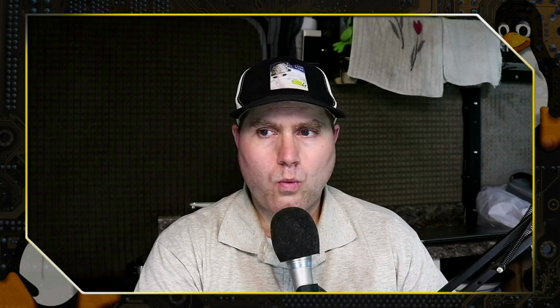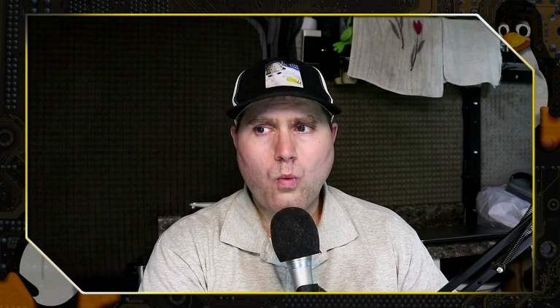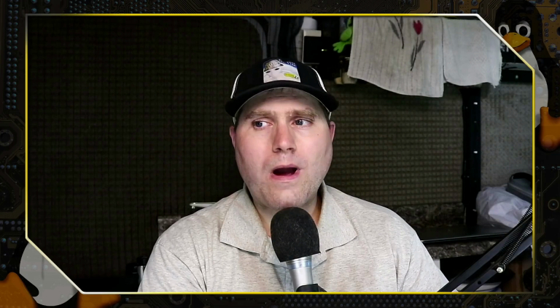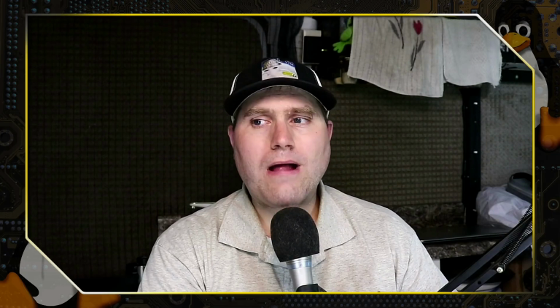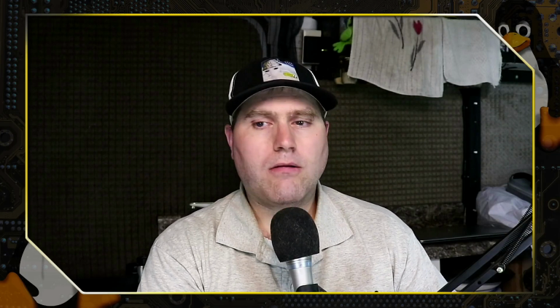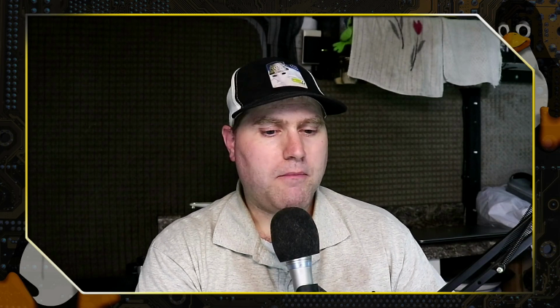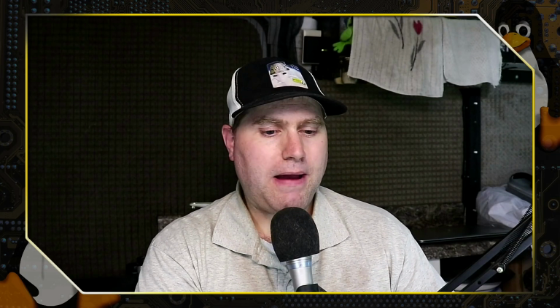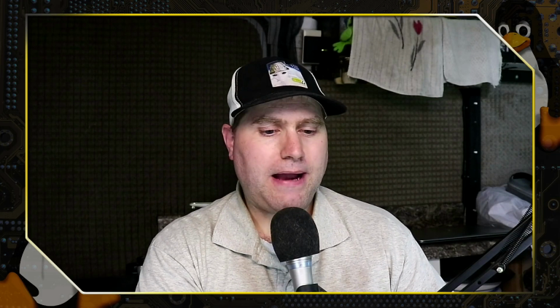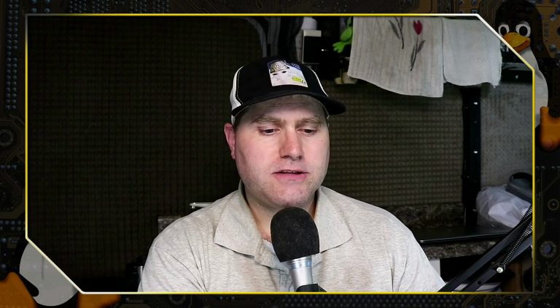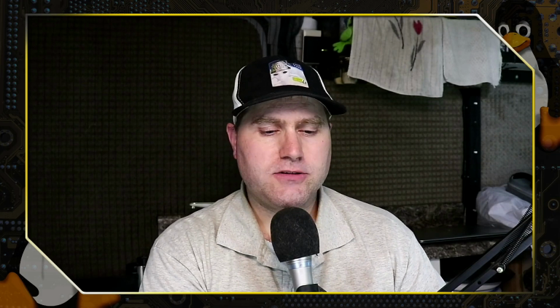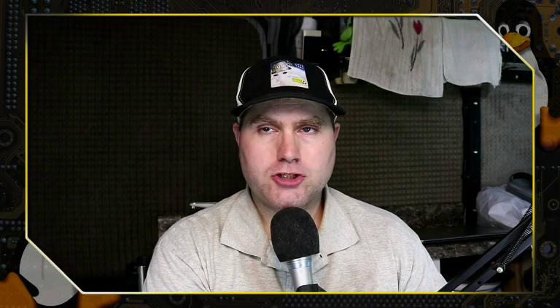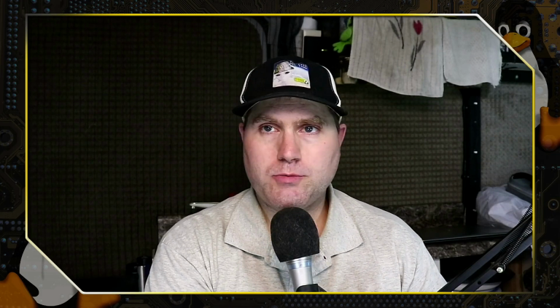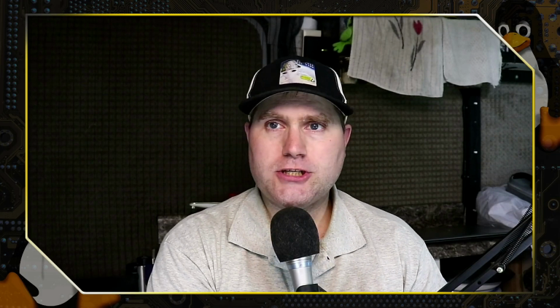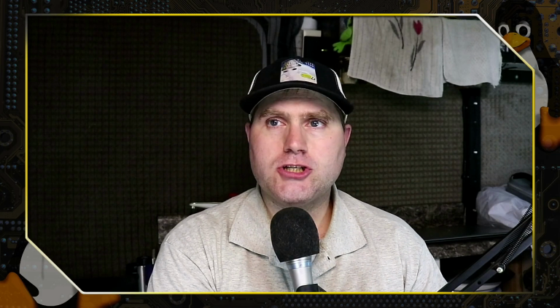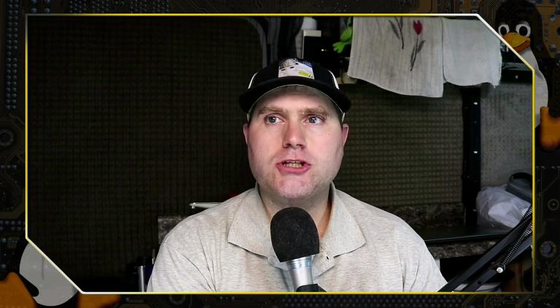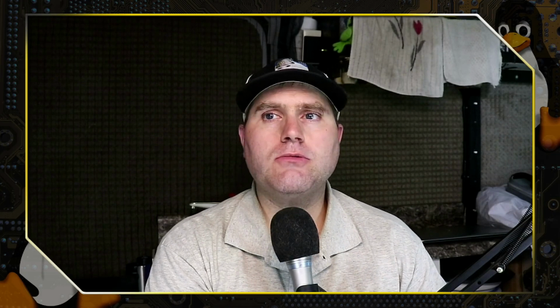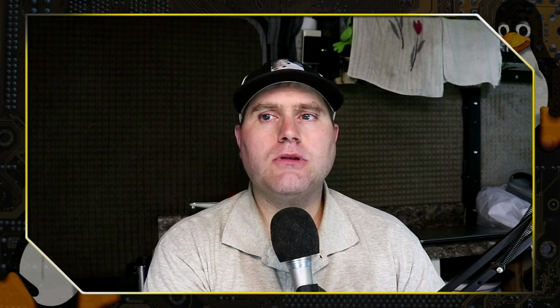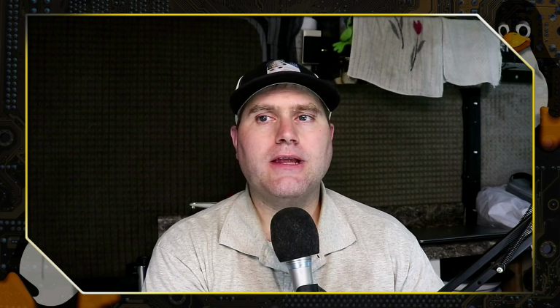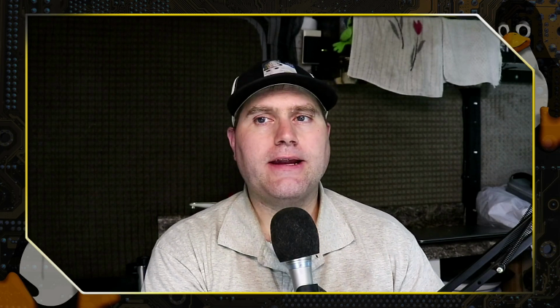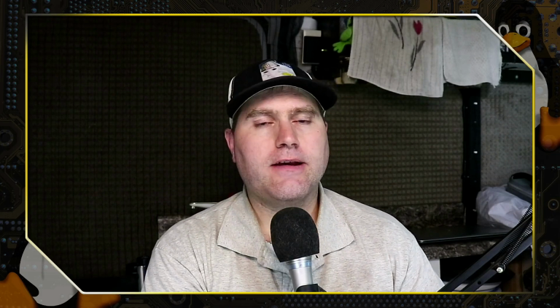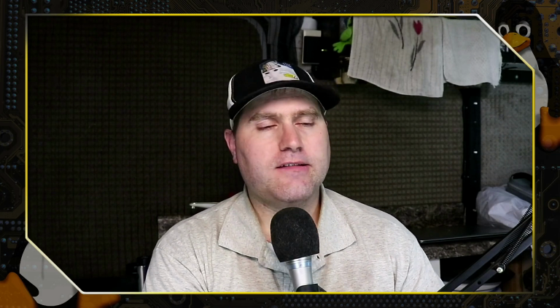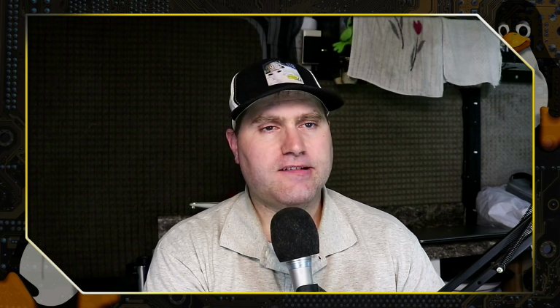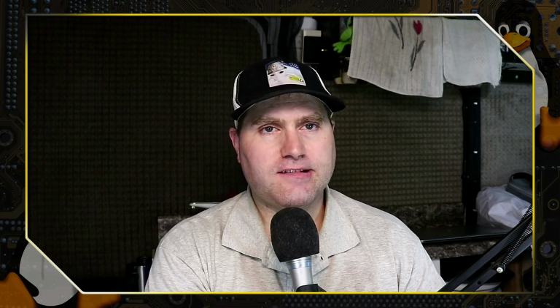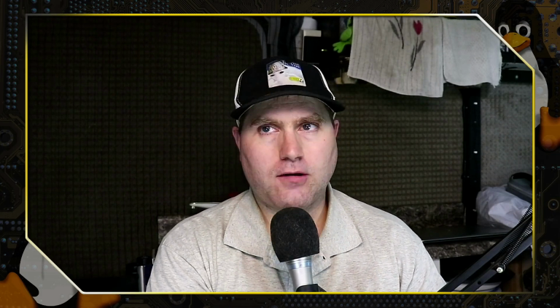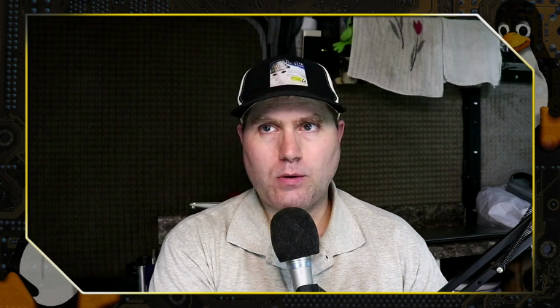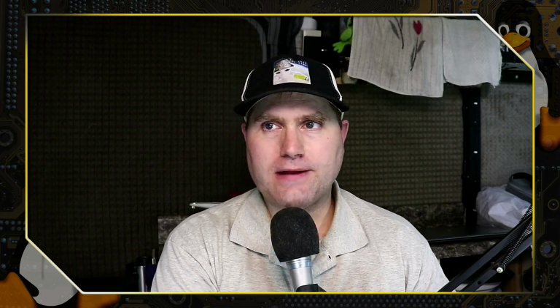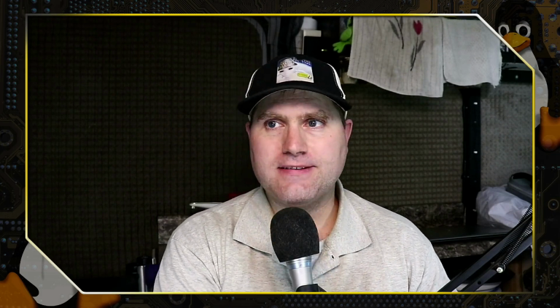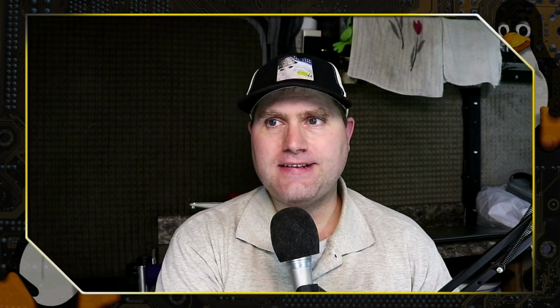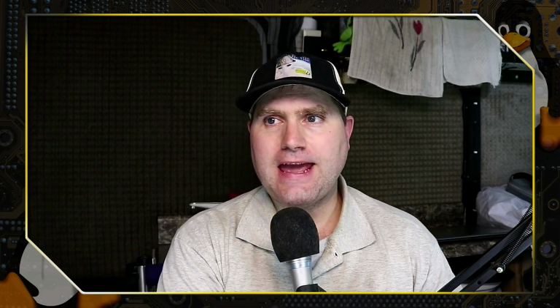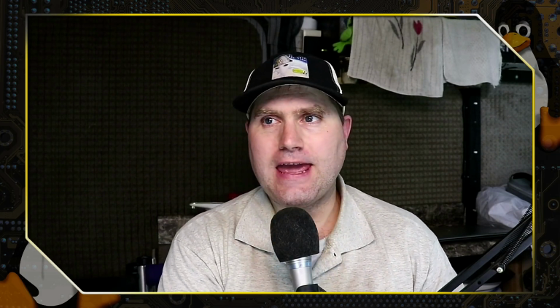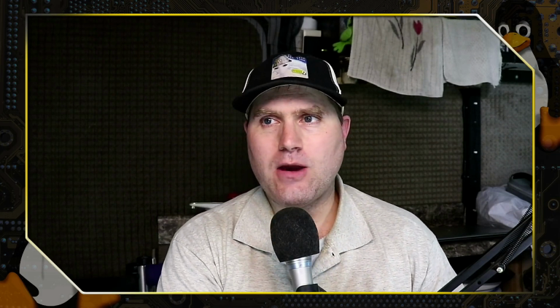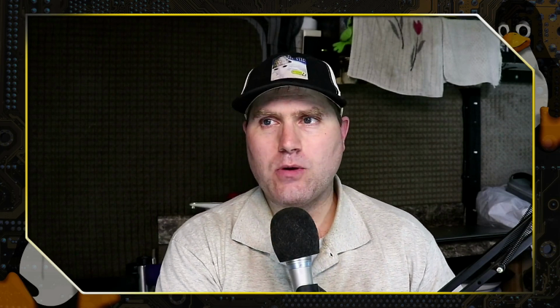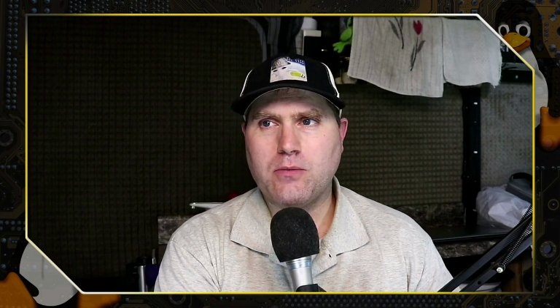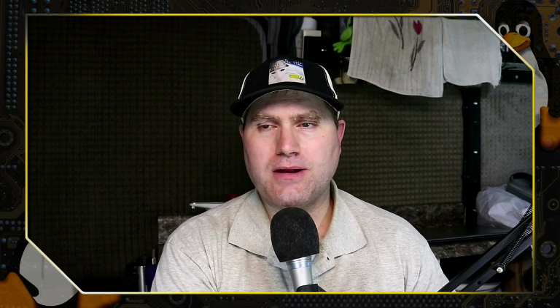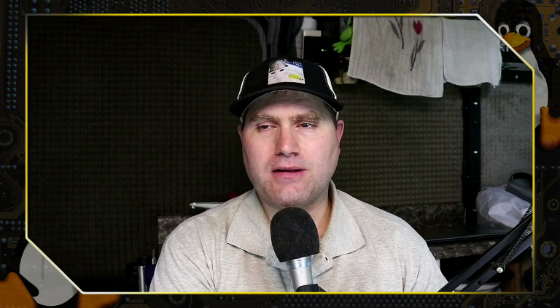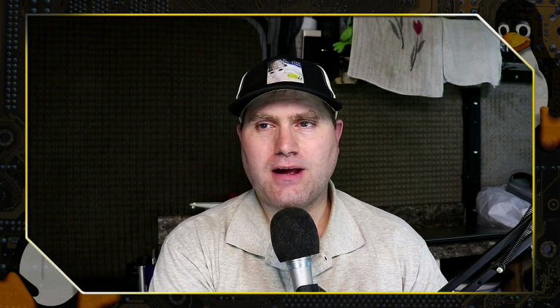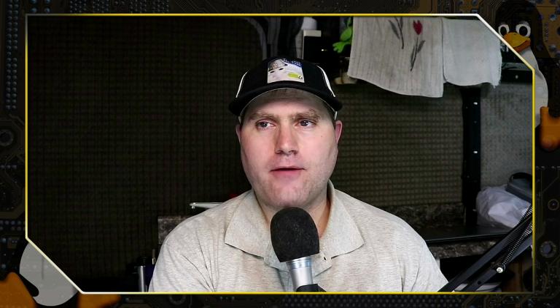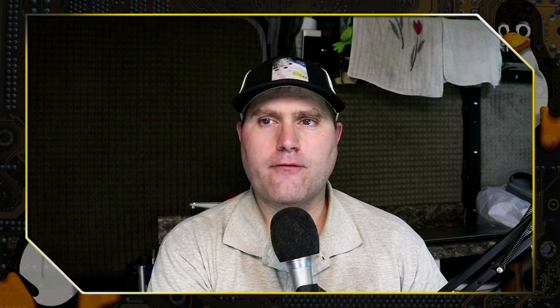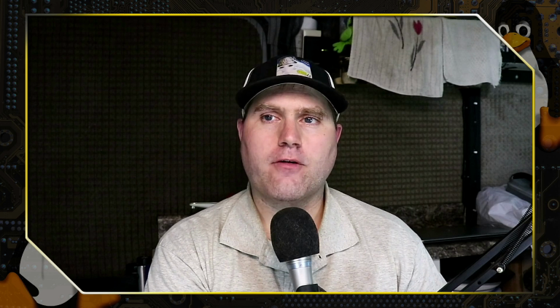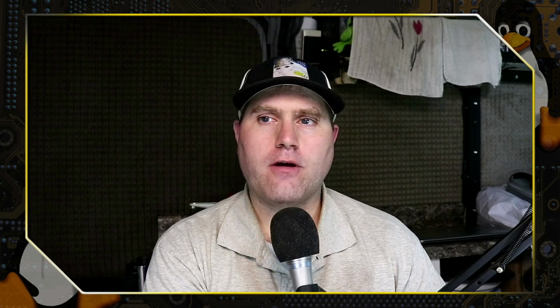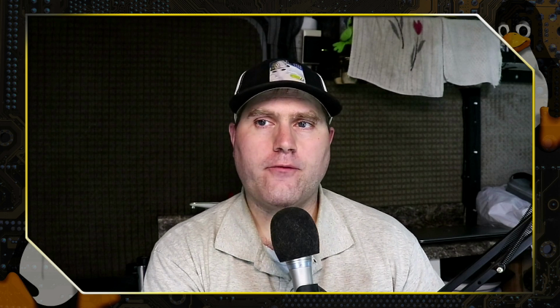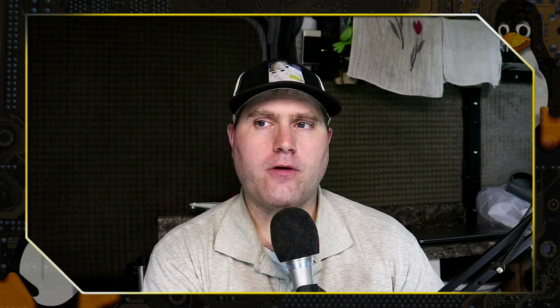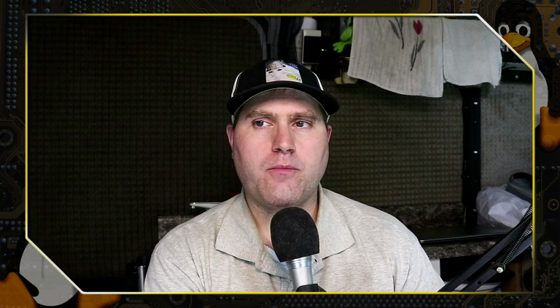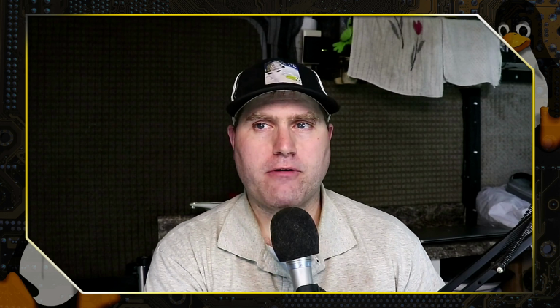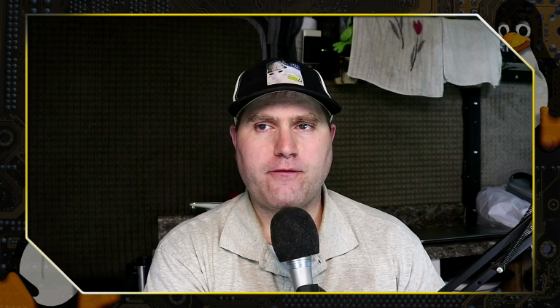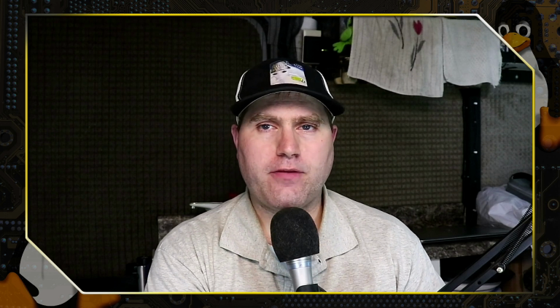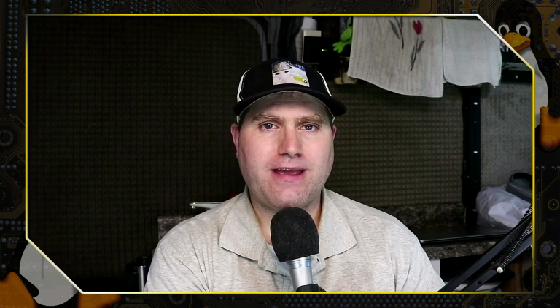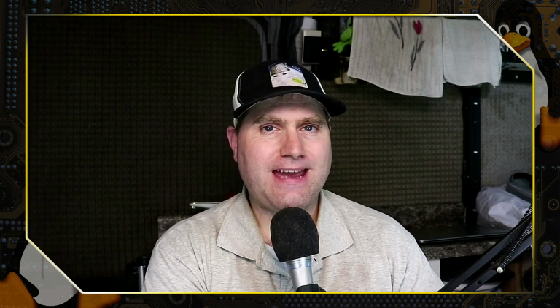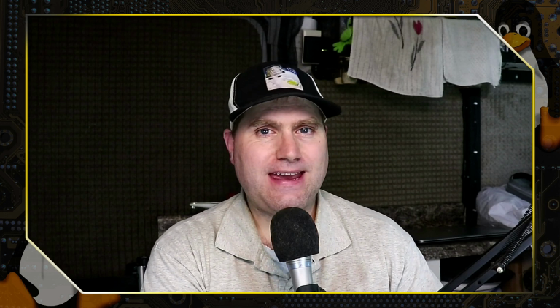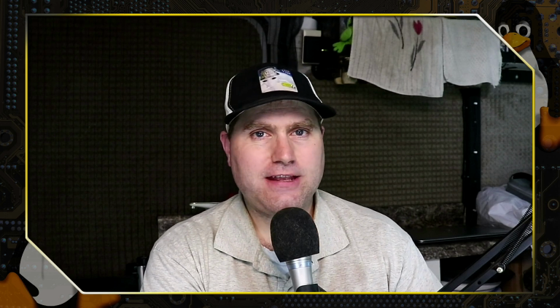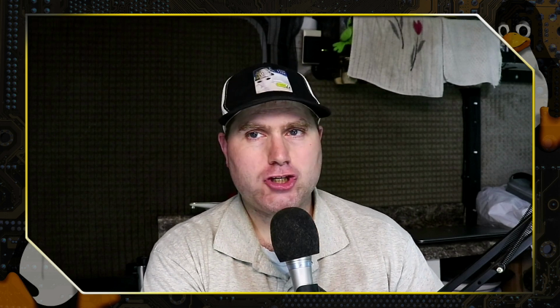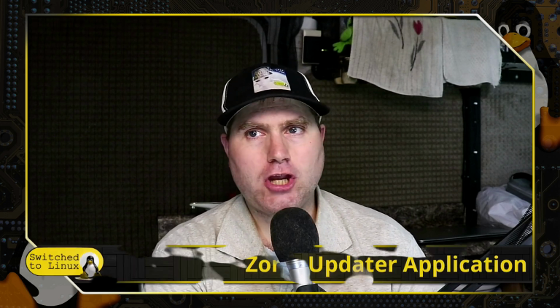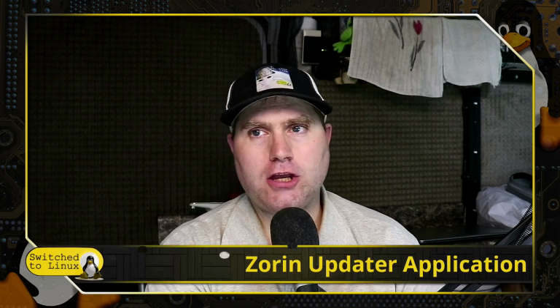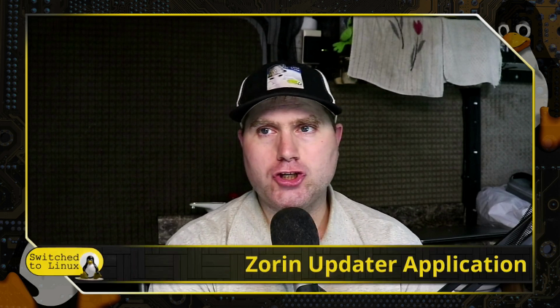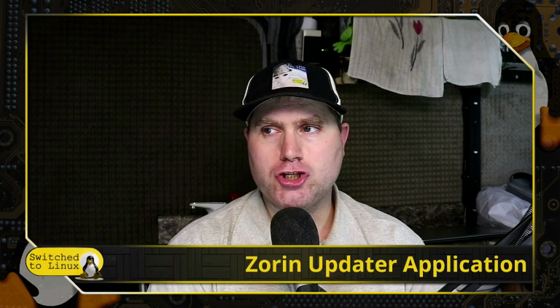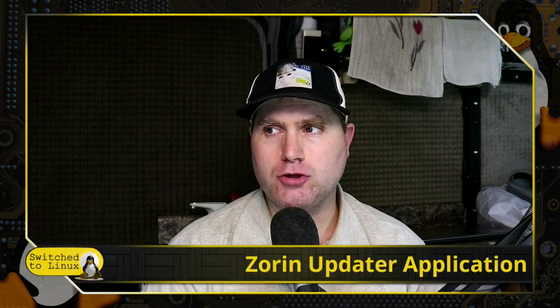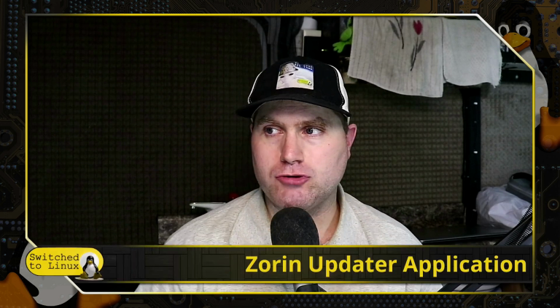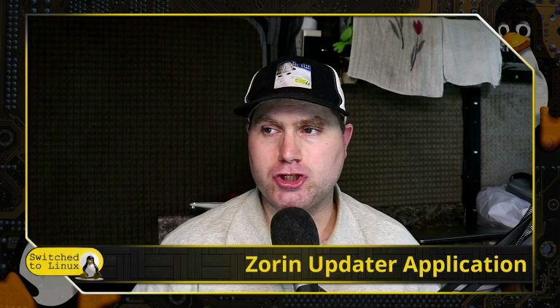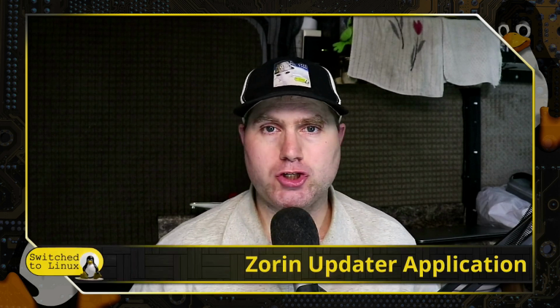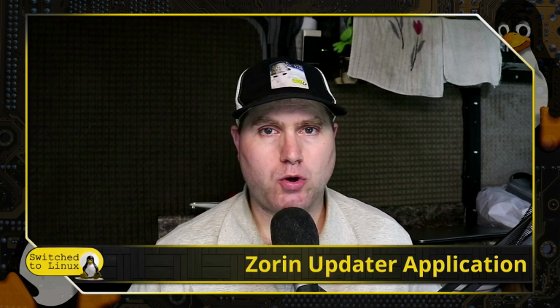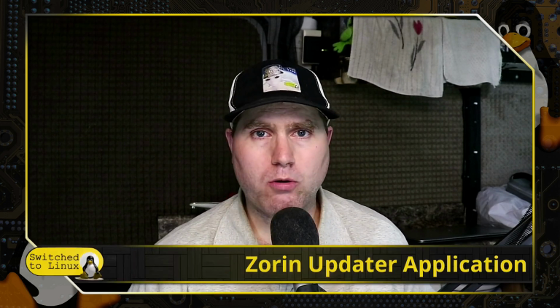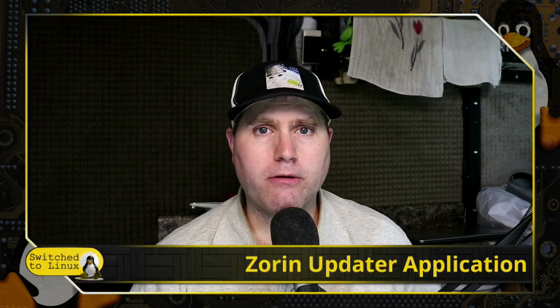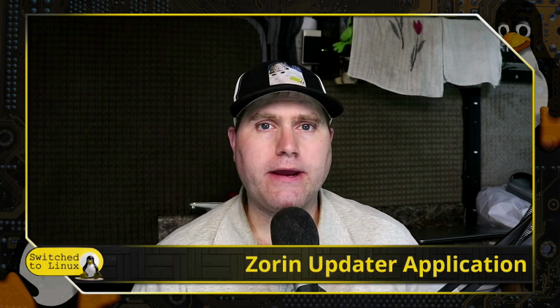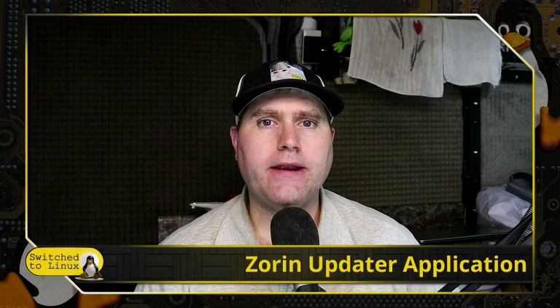Welcome back to Switch to Linux. Today we want to cover very briefly a change to Zorin.